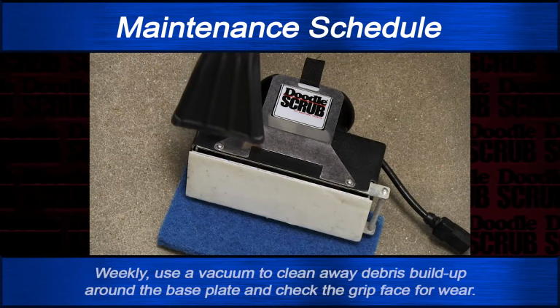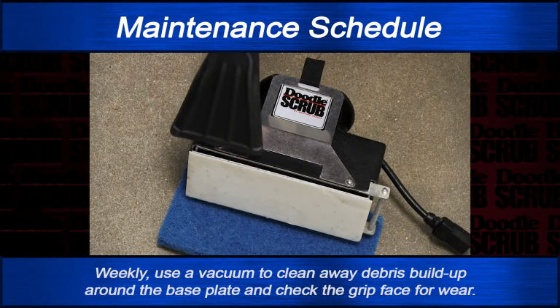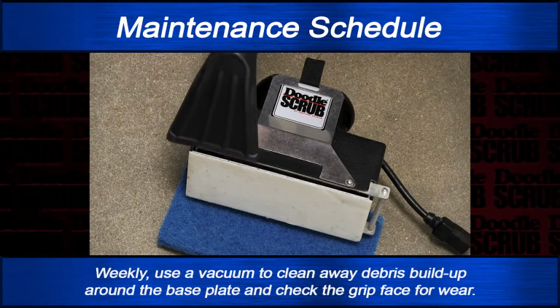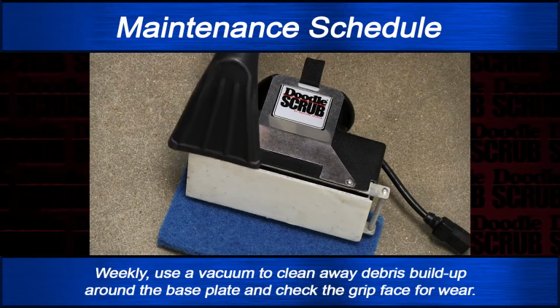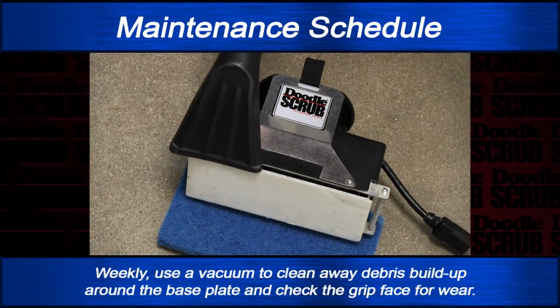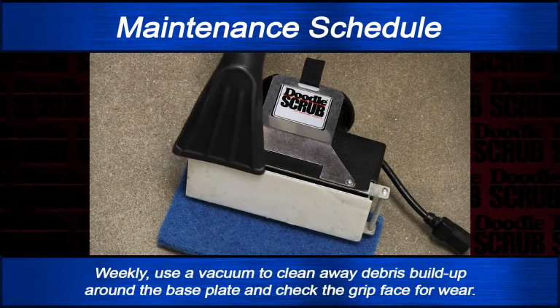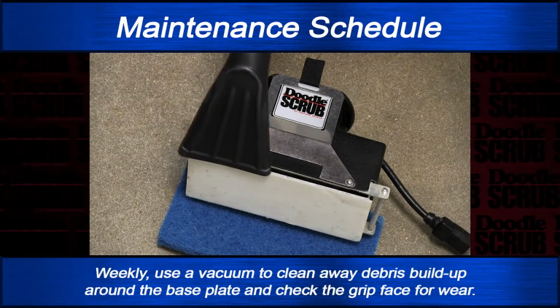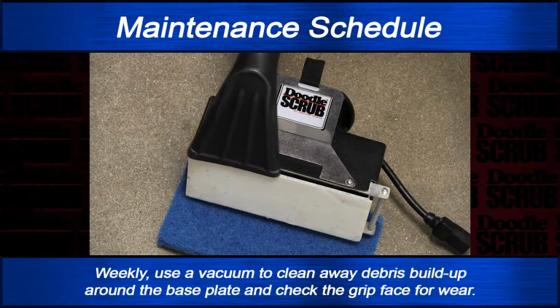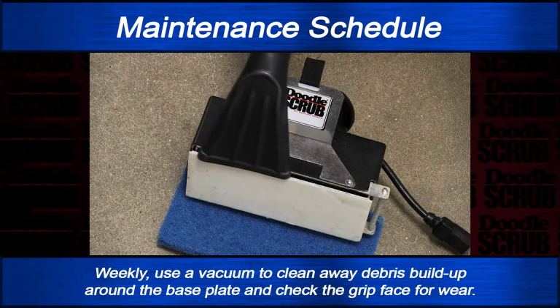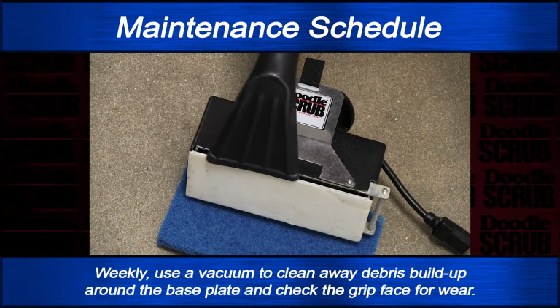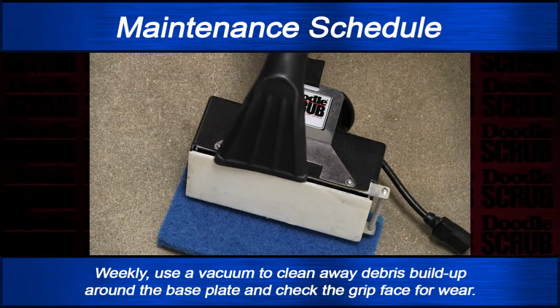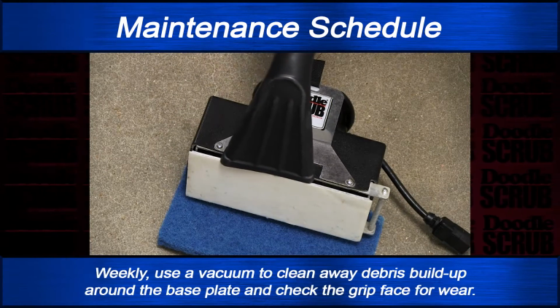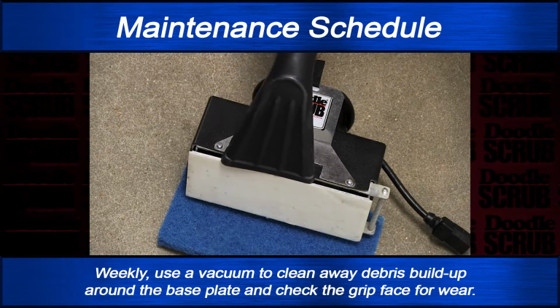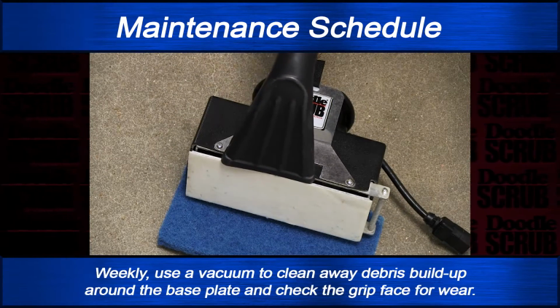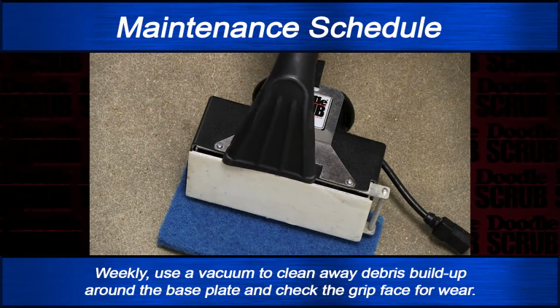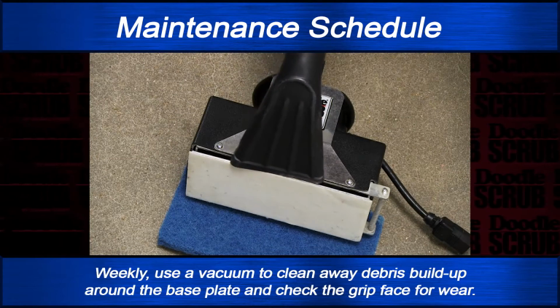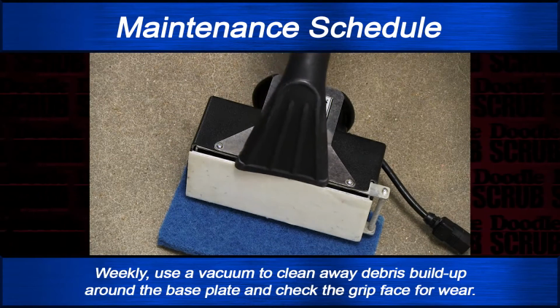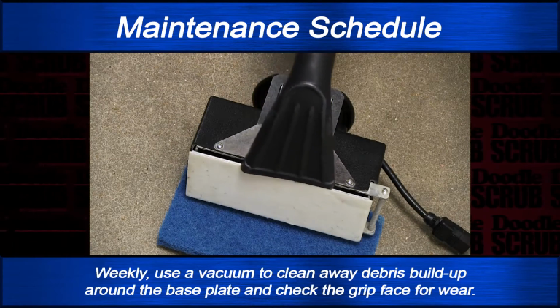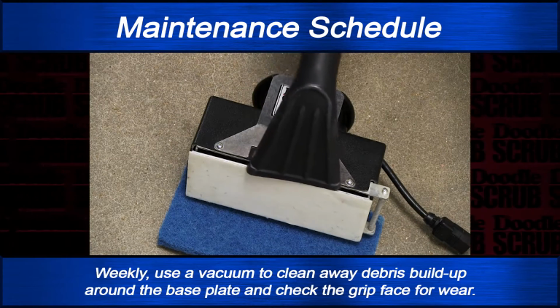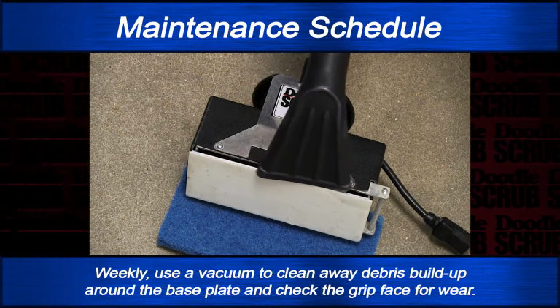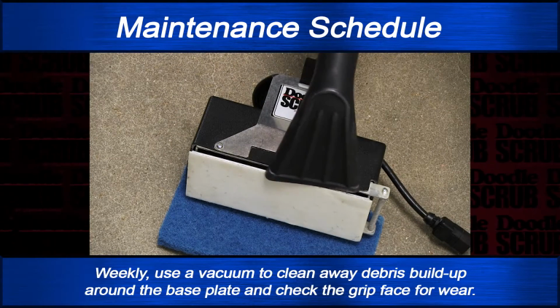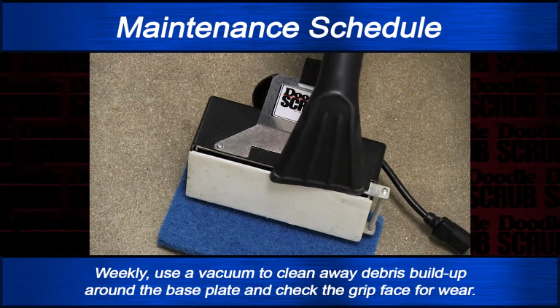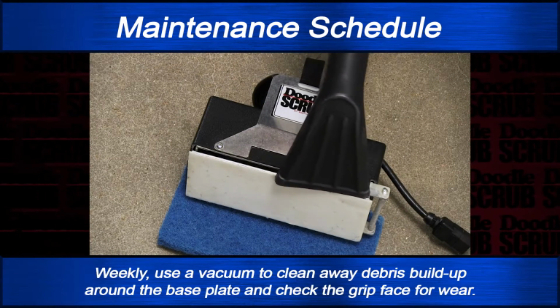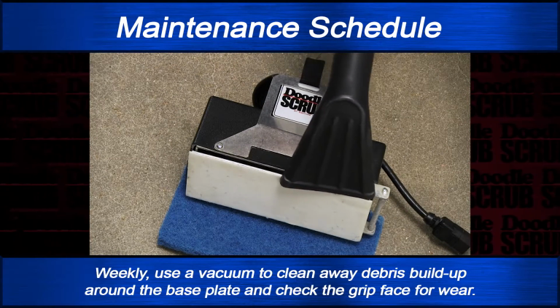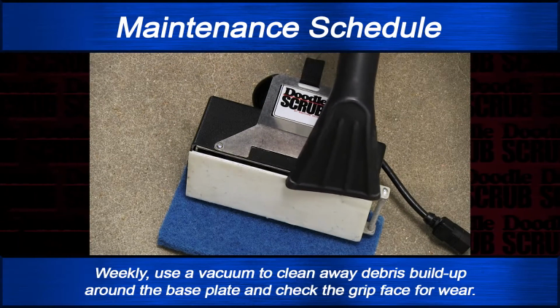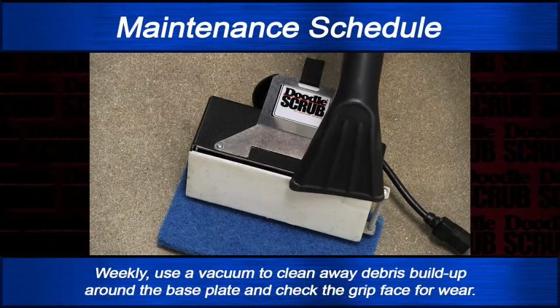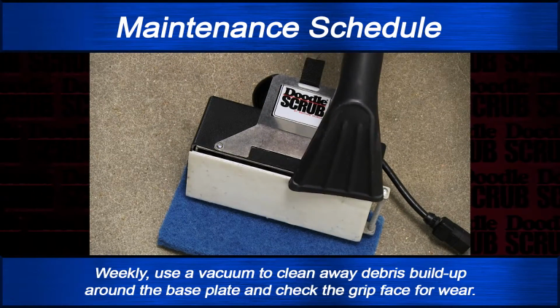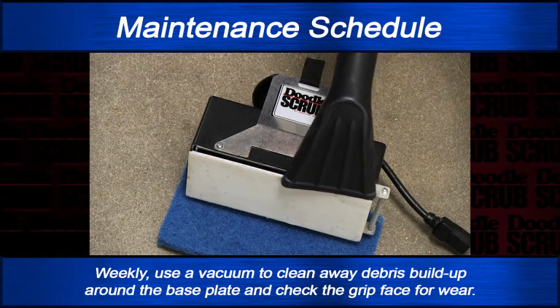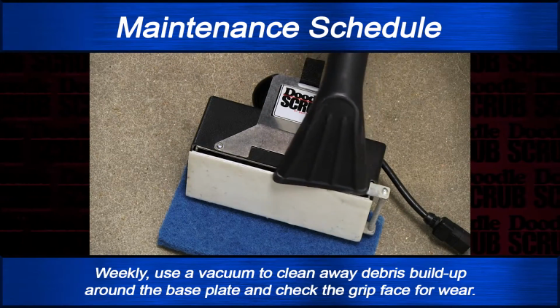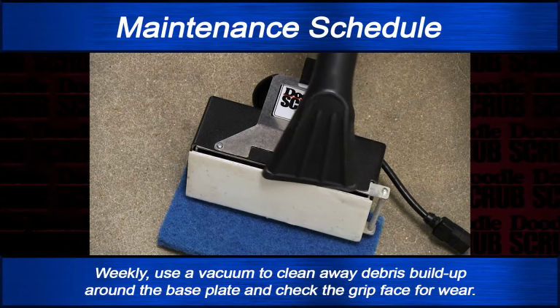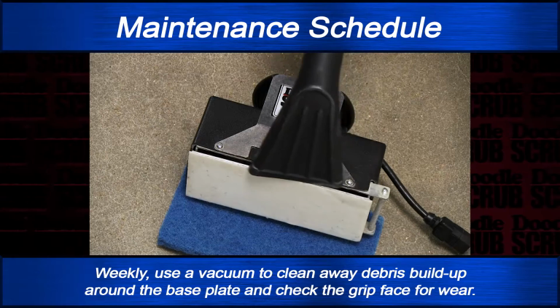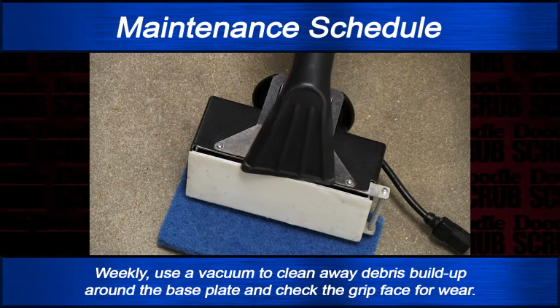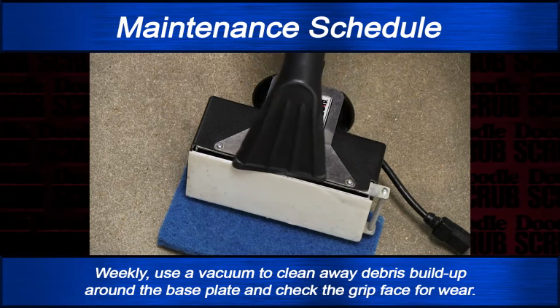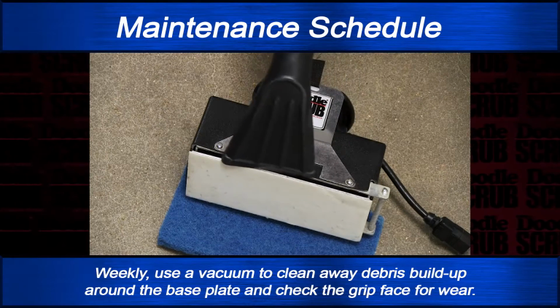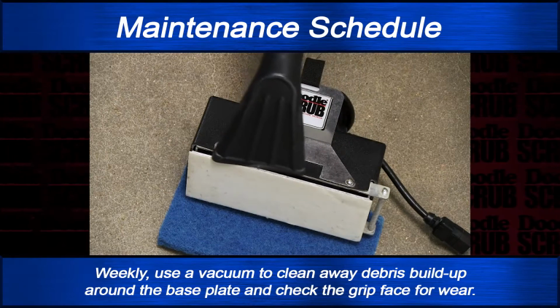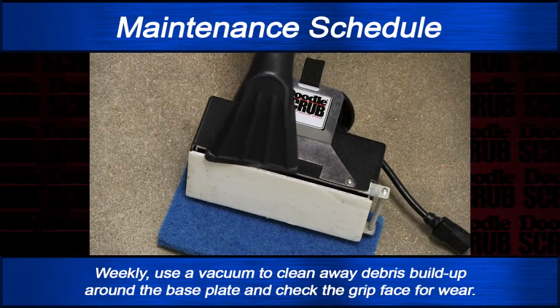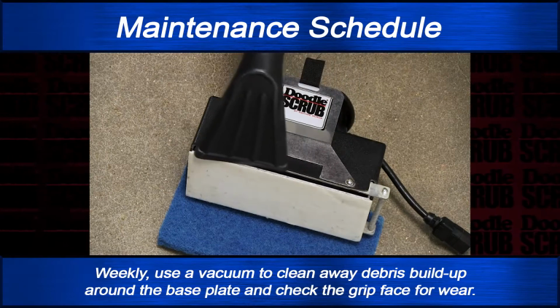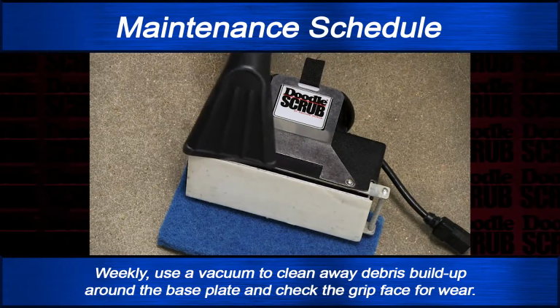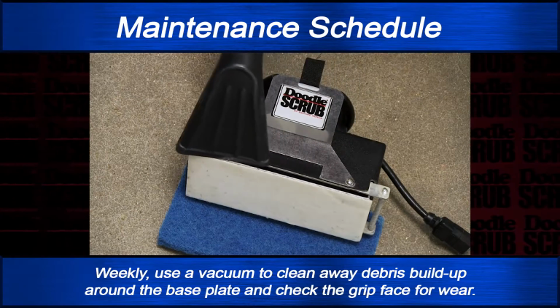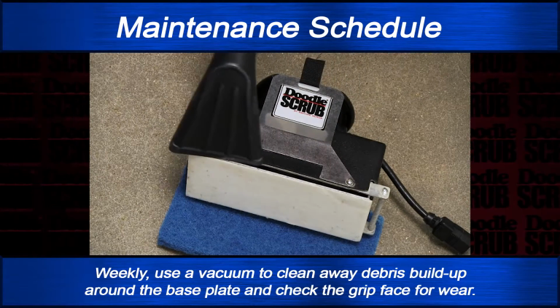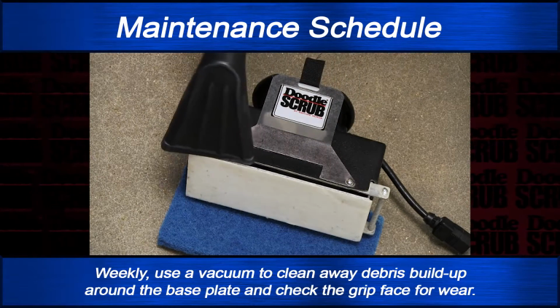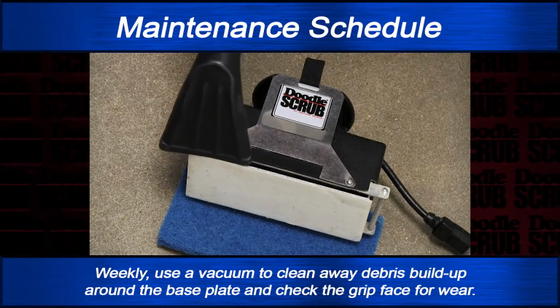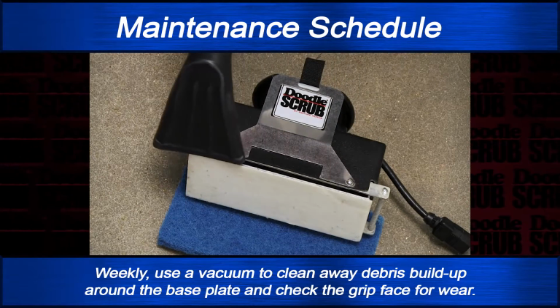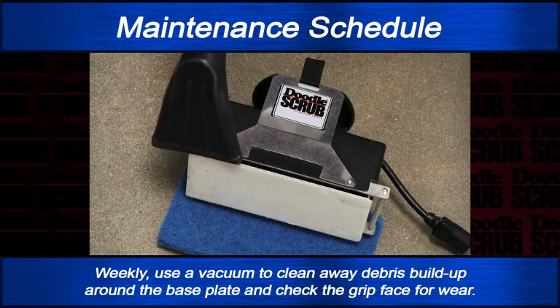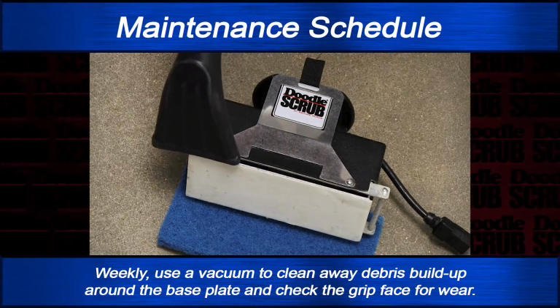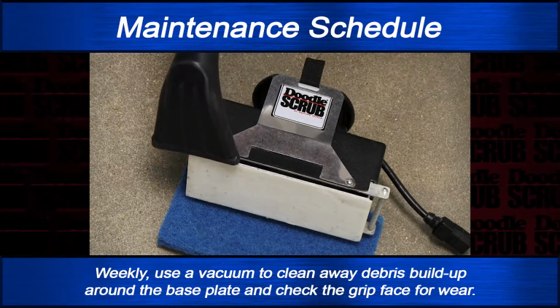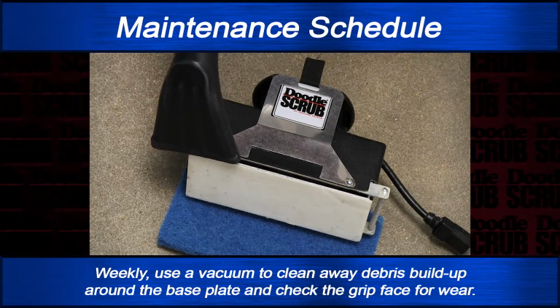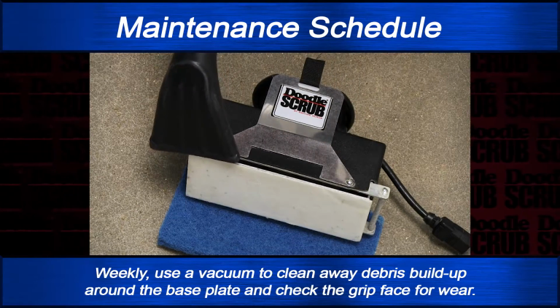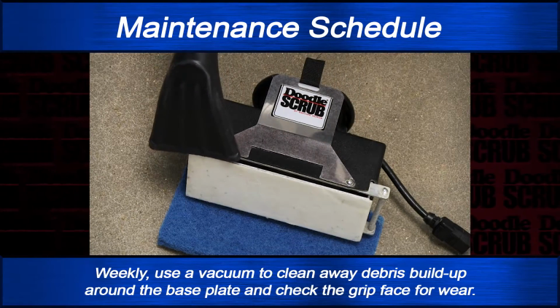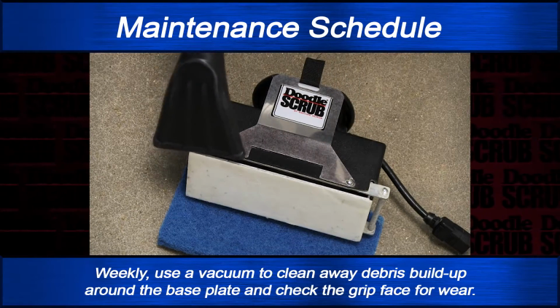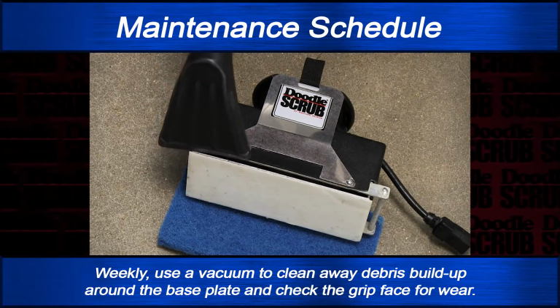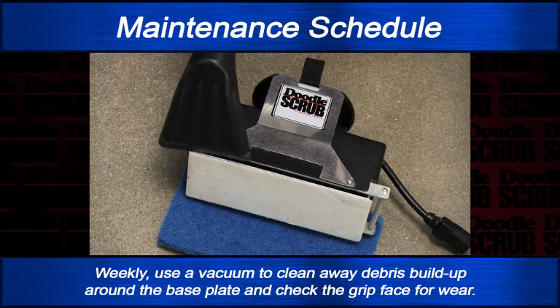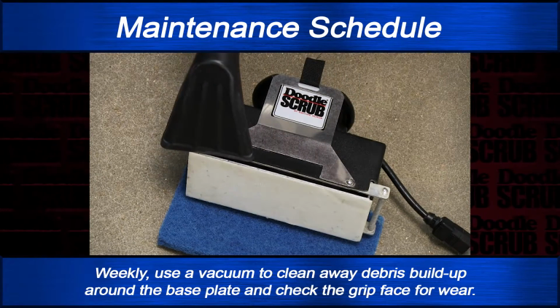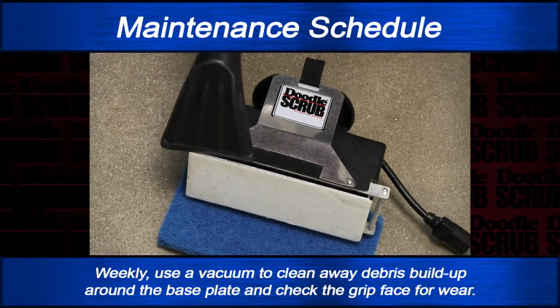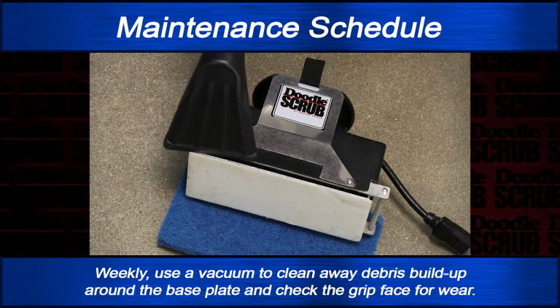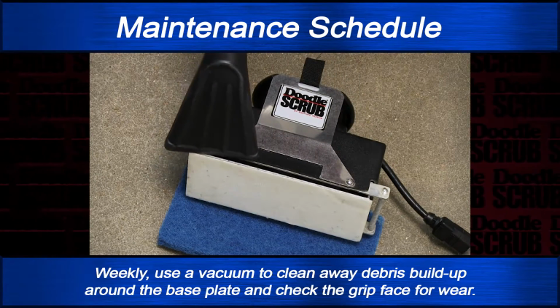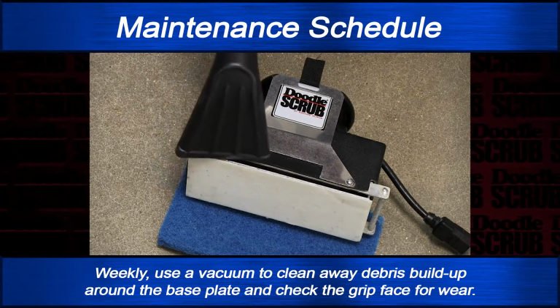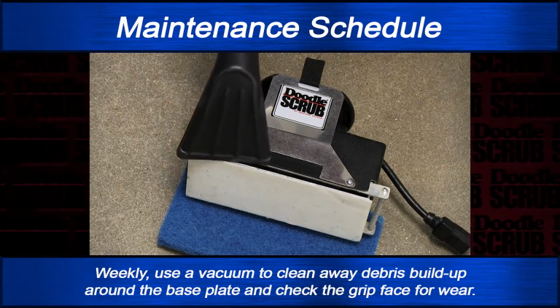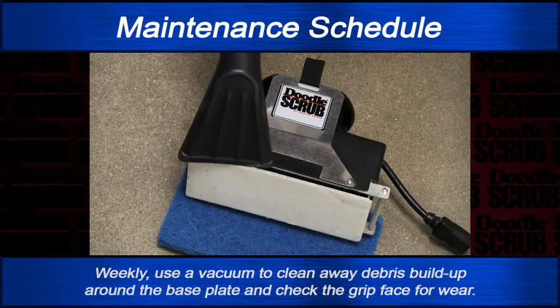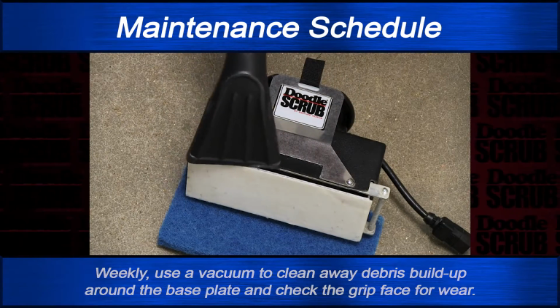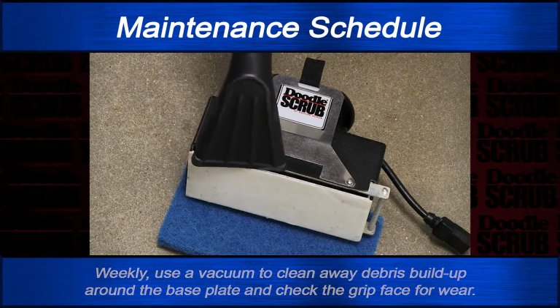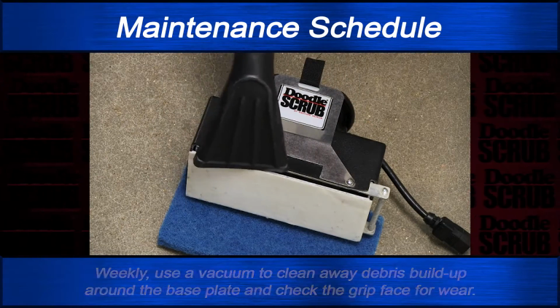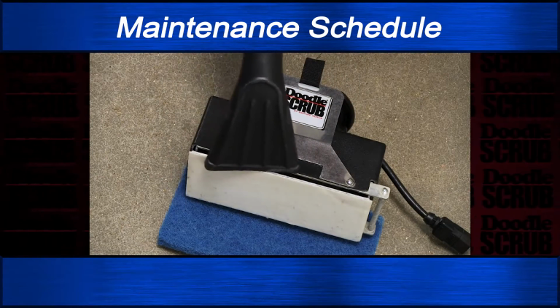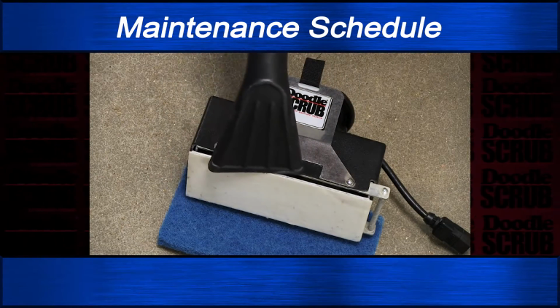Every week, you should use a vacuum to clean away debris buildup around the base plate, and check the grip face for wear.